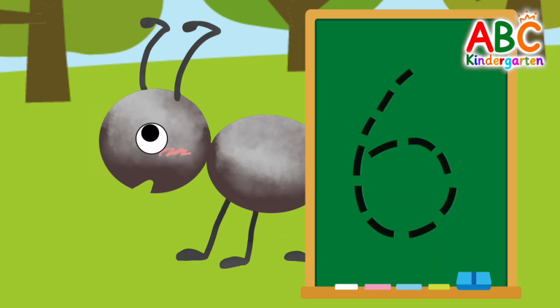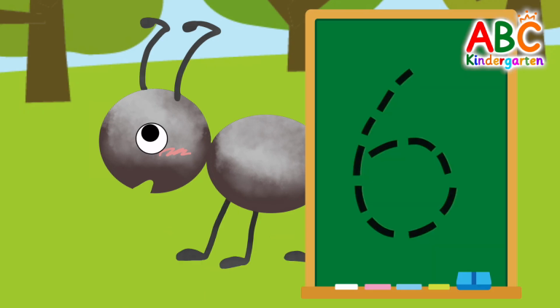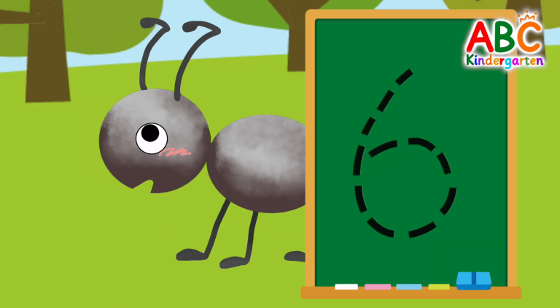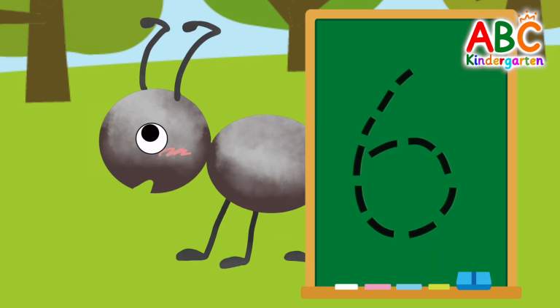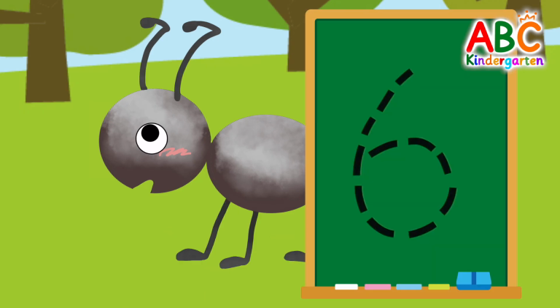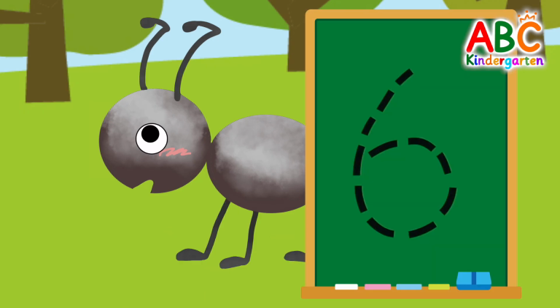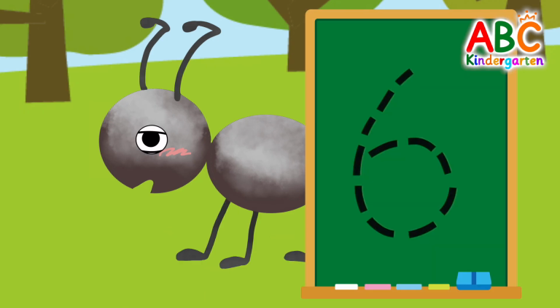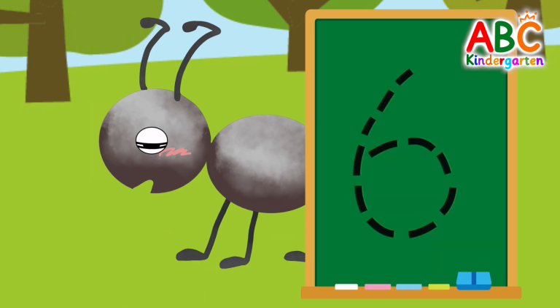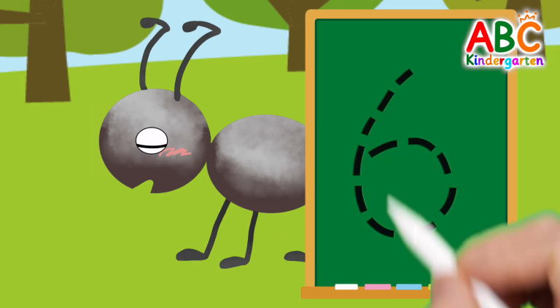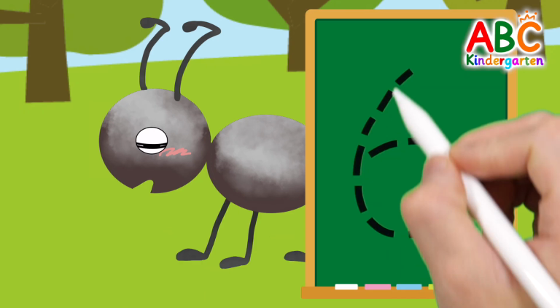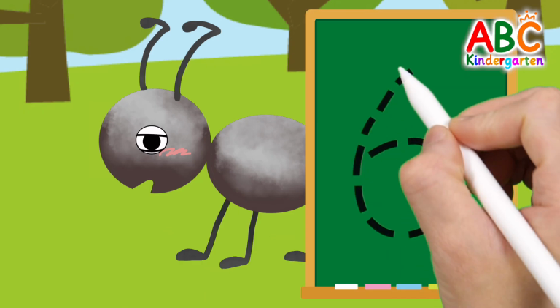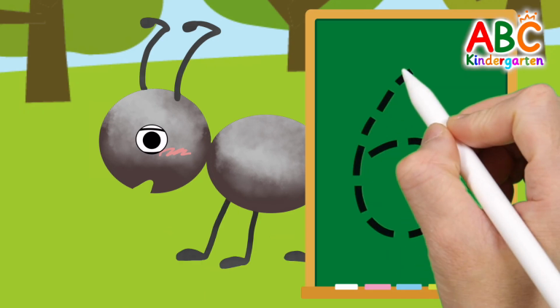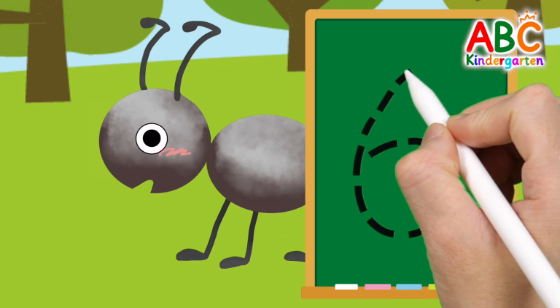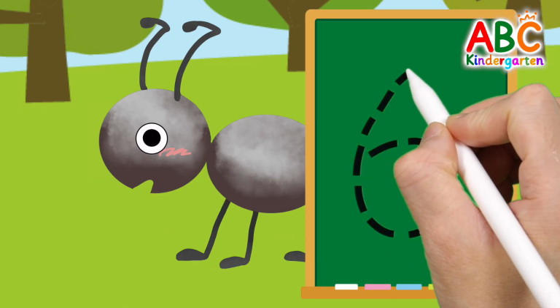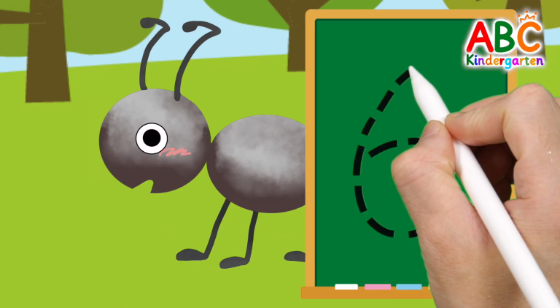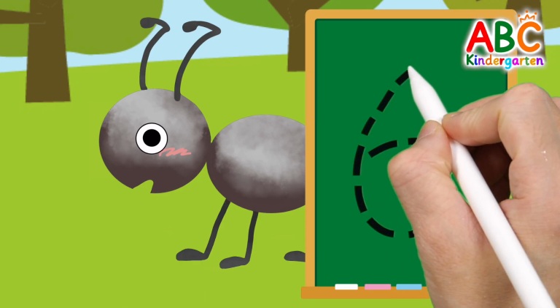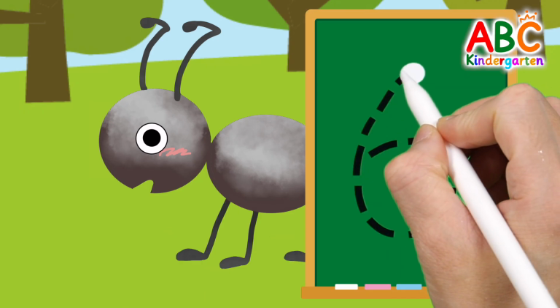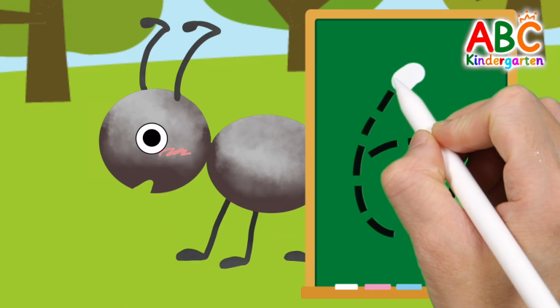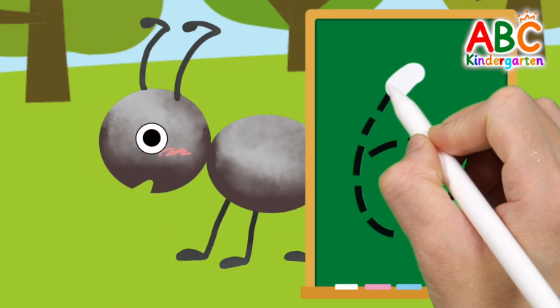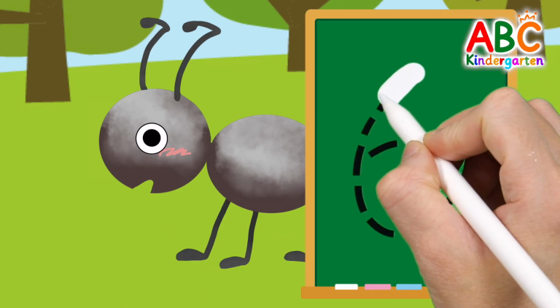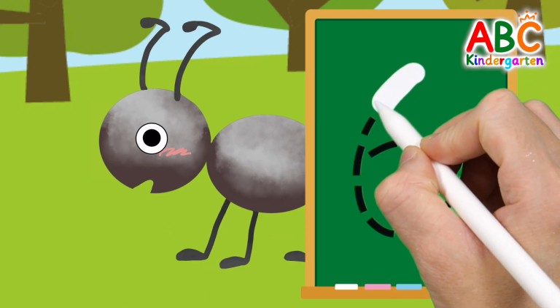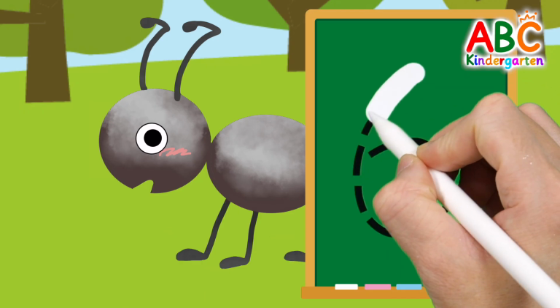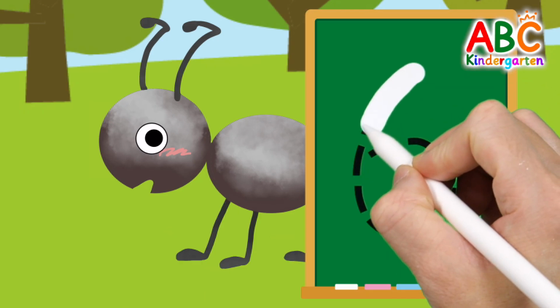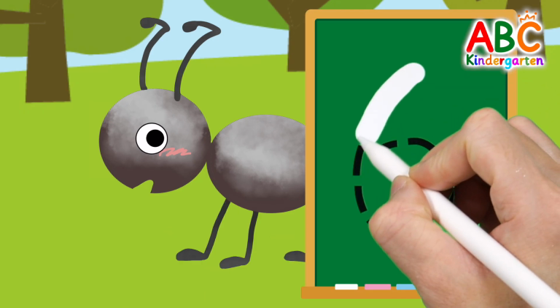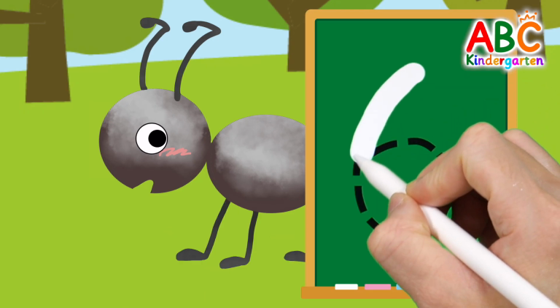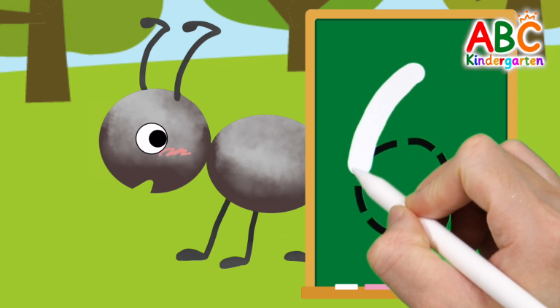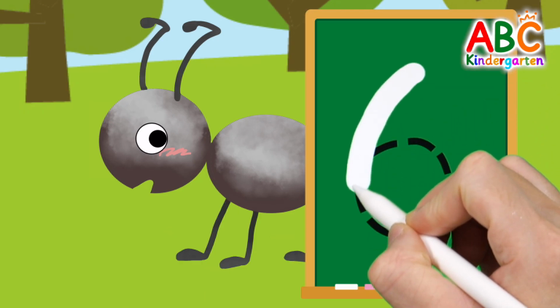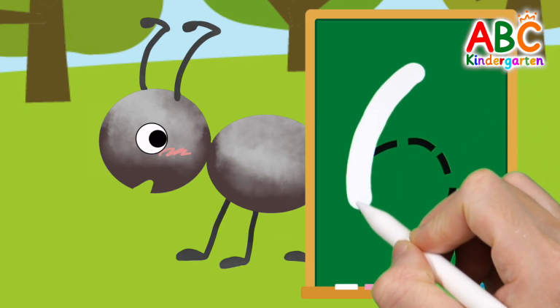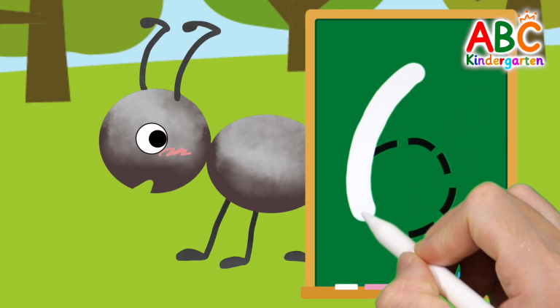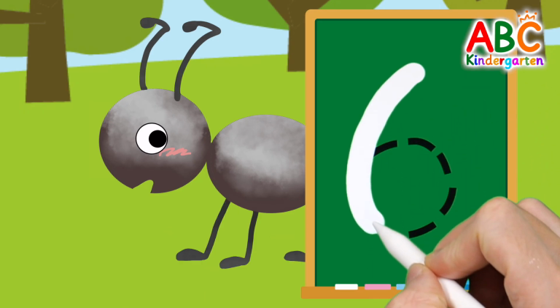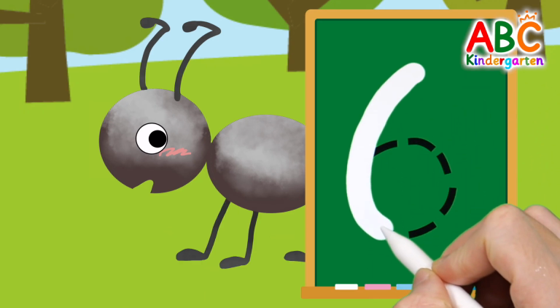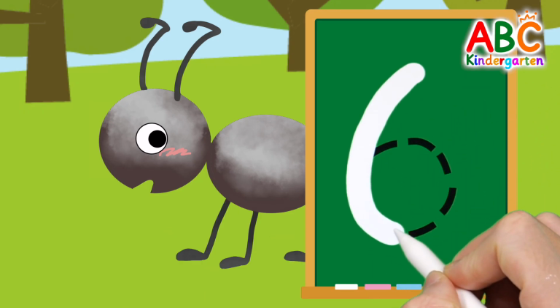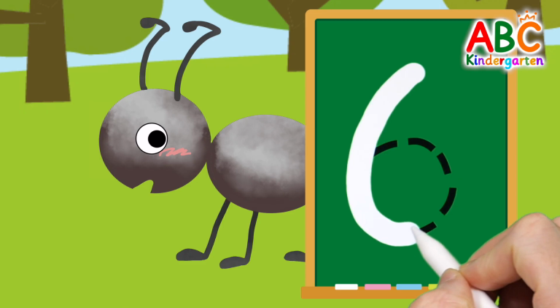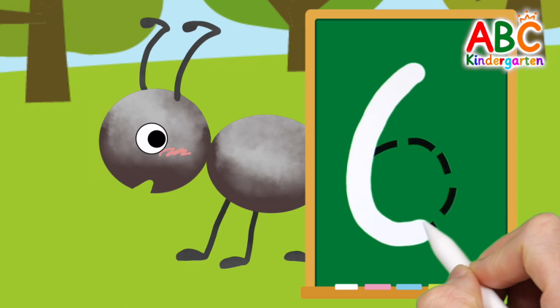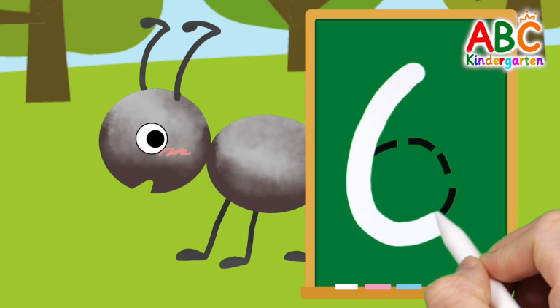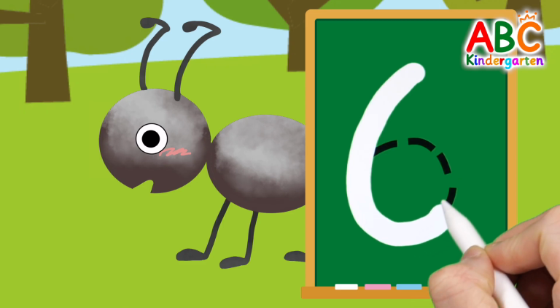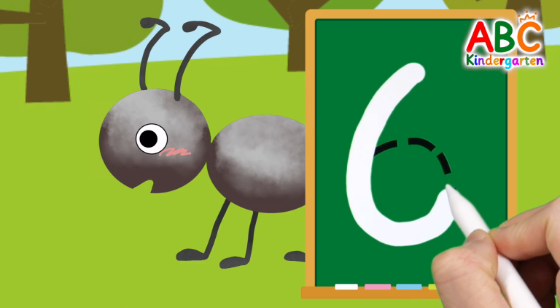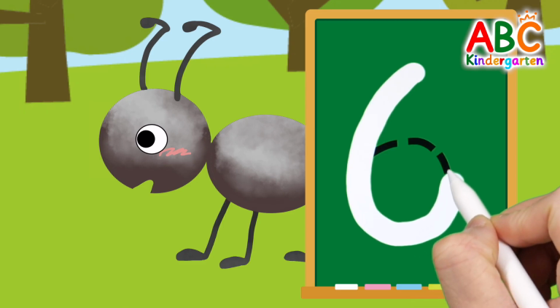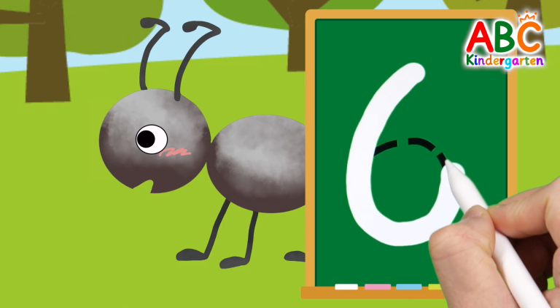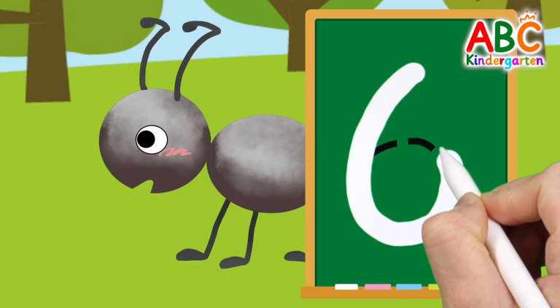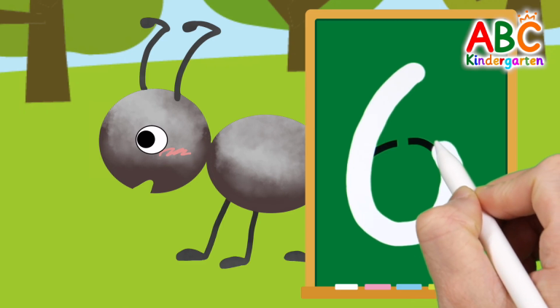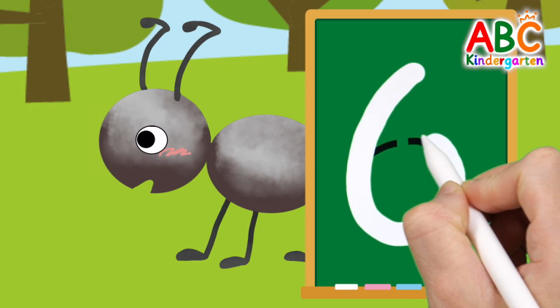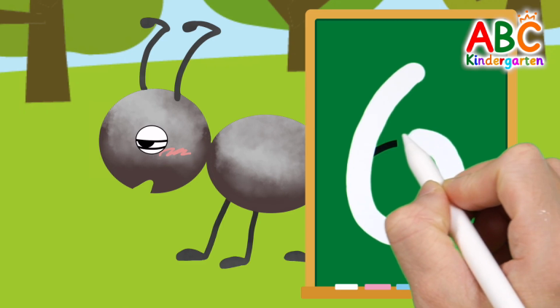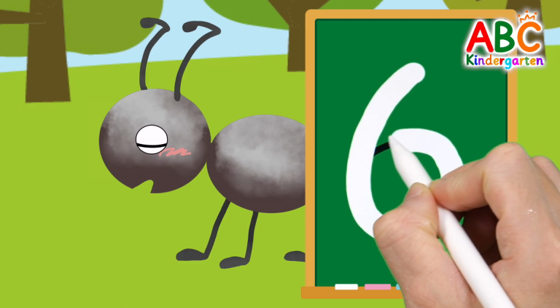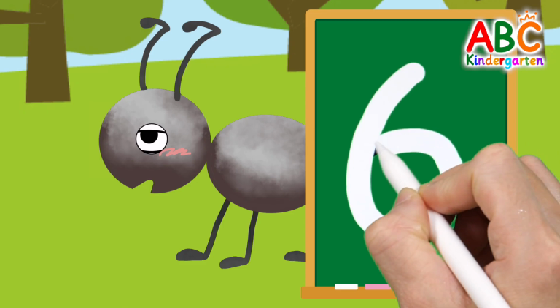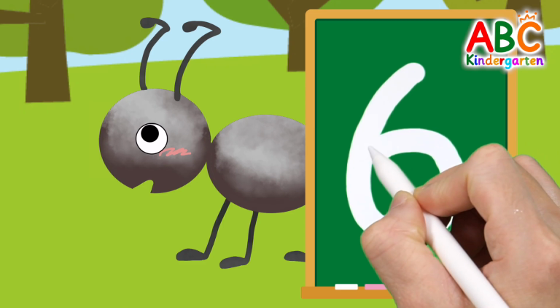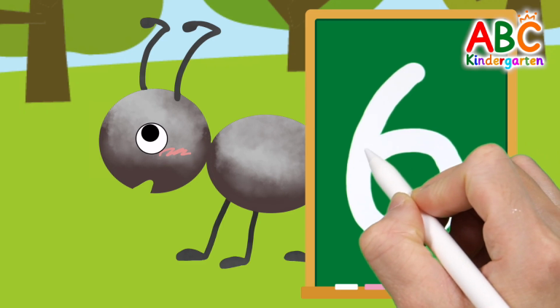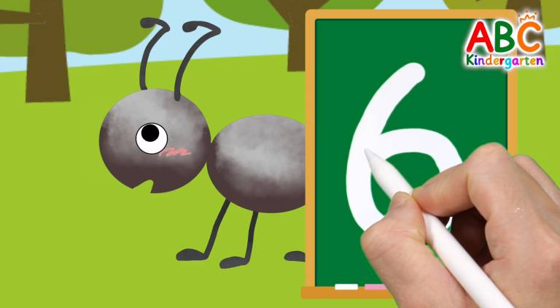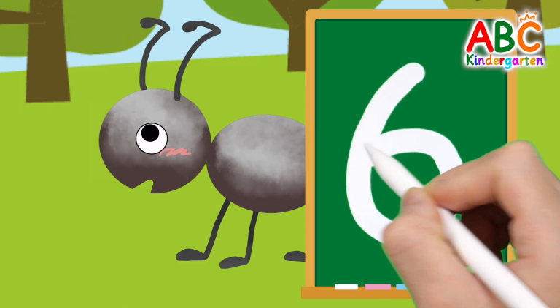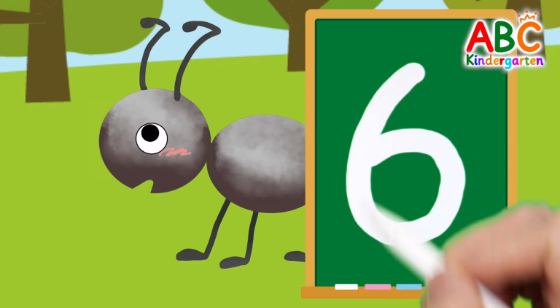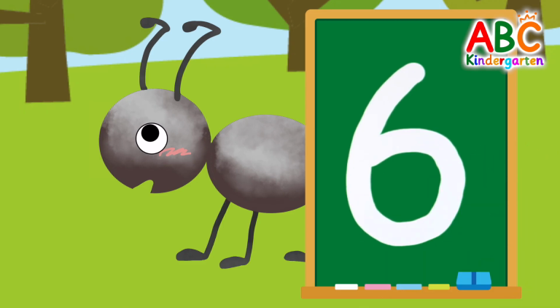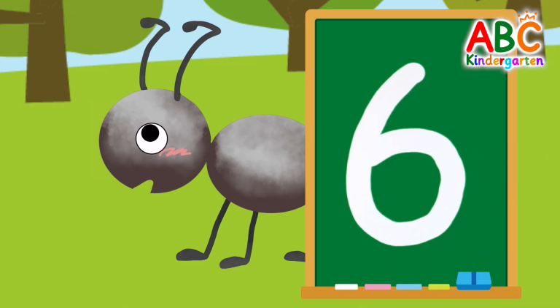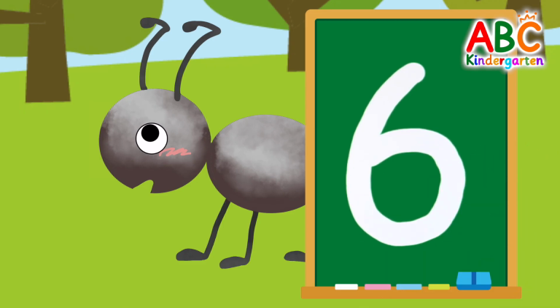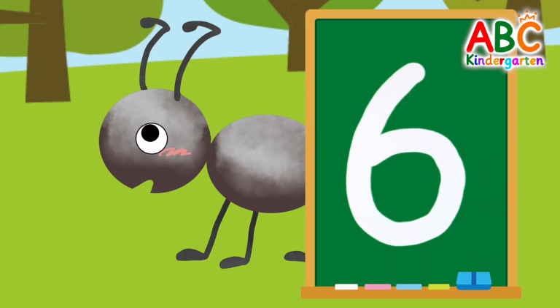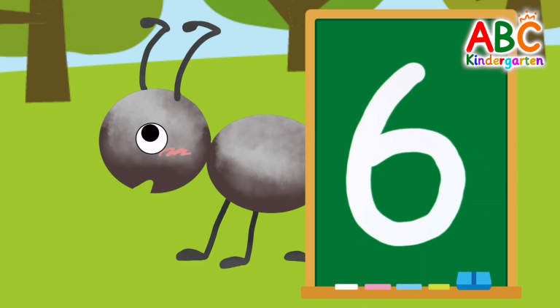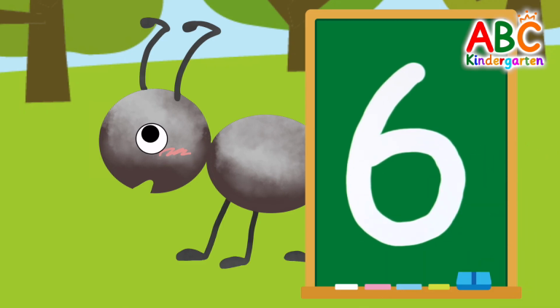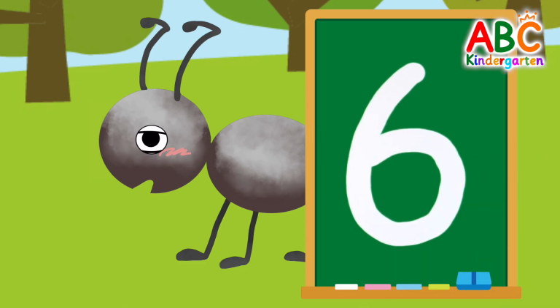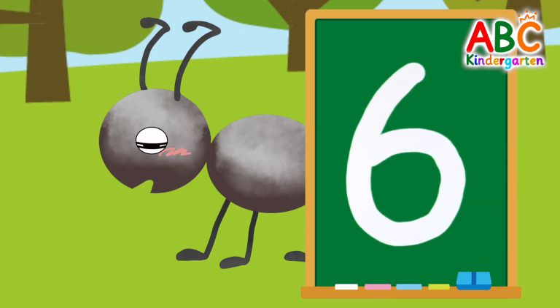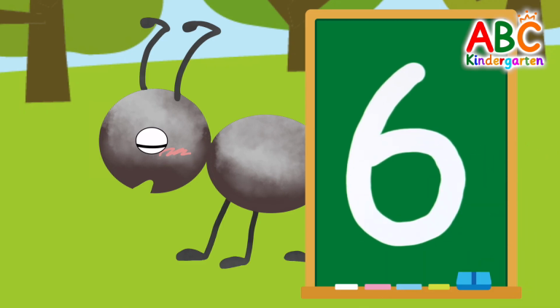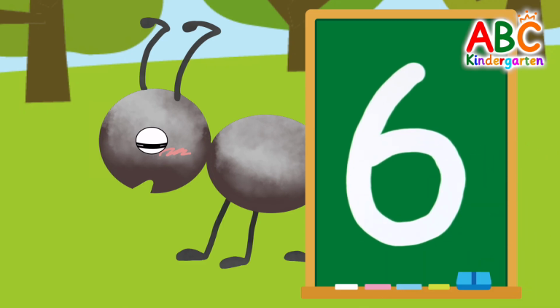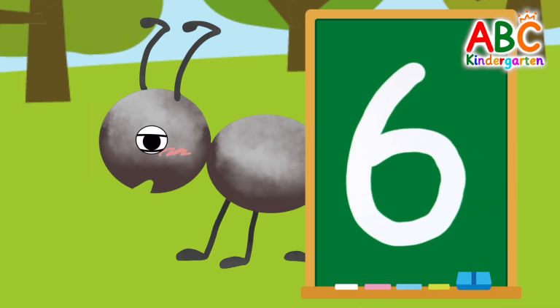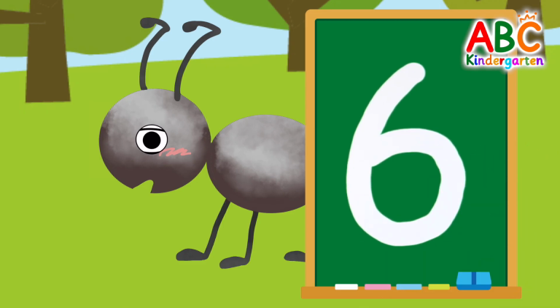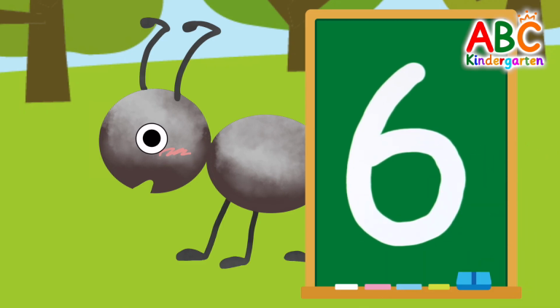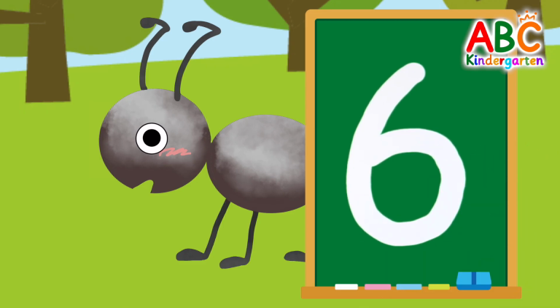Let's write the number 6 on the board. Come along, sing with me, let's learn numbers. Good job!